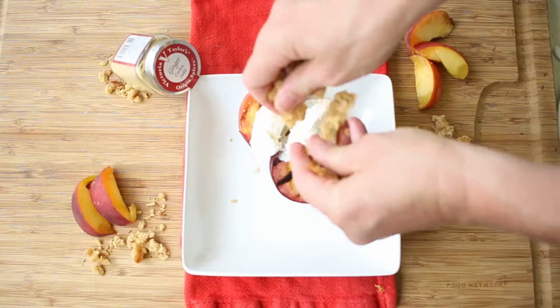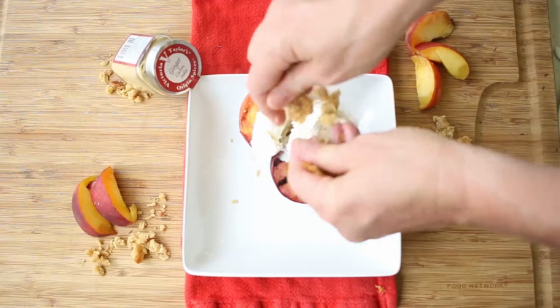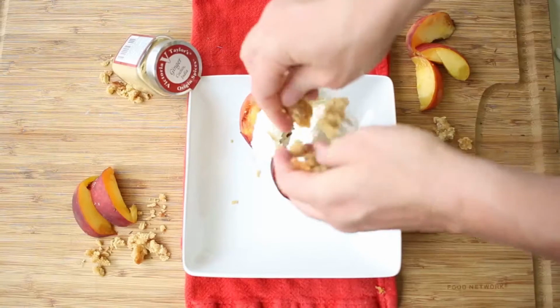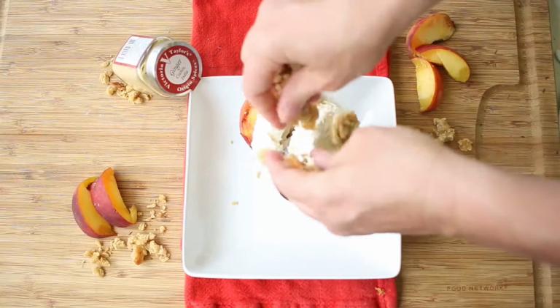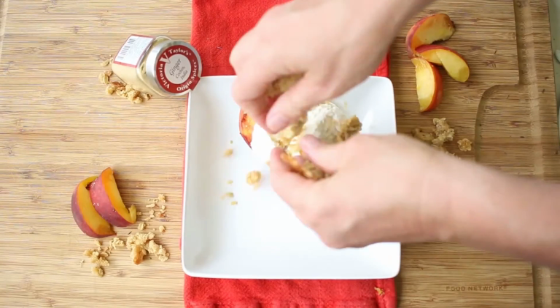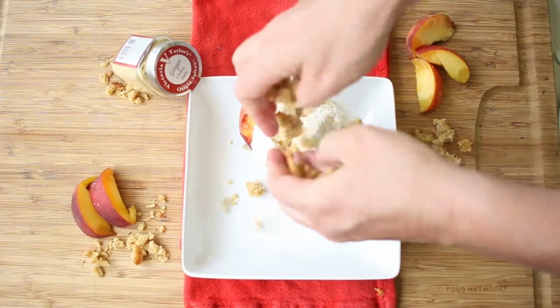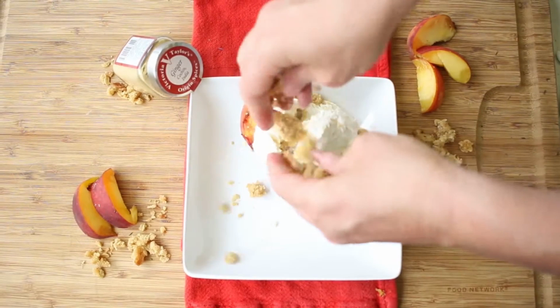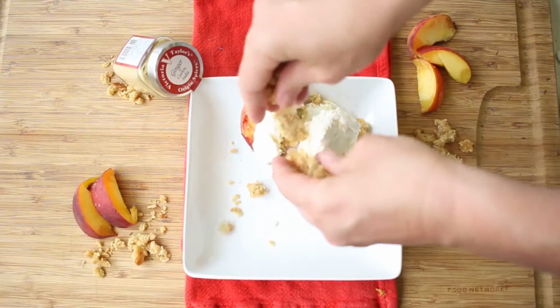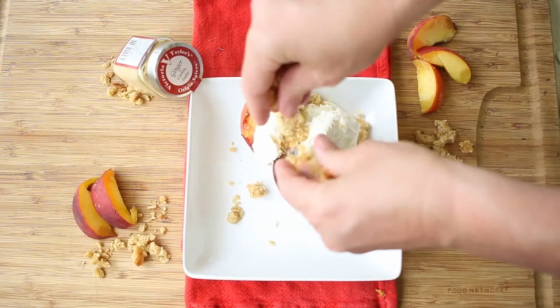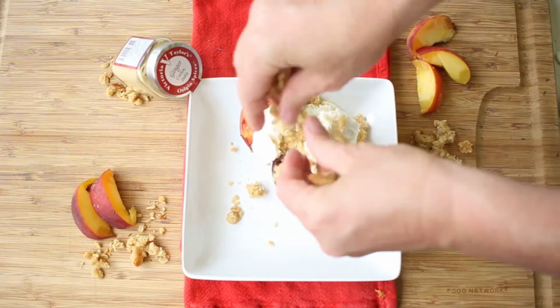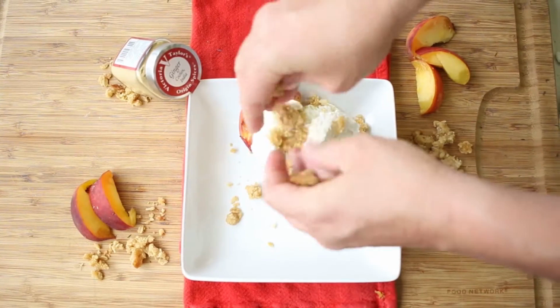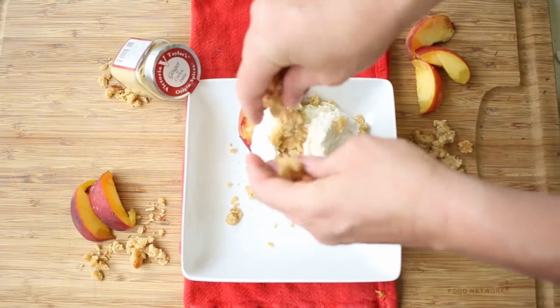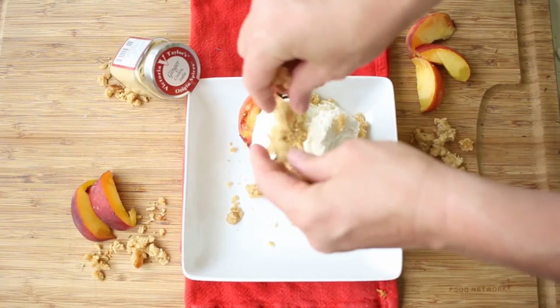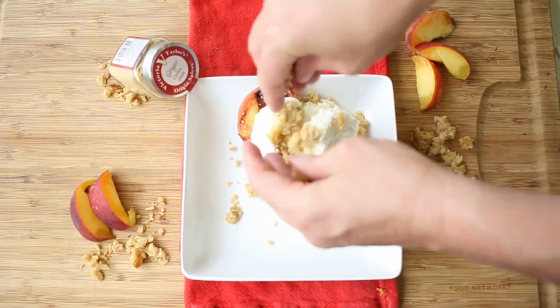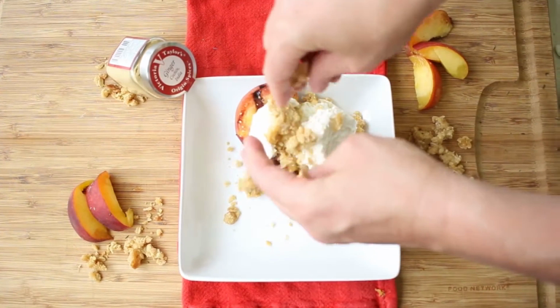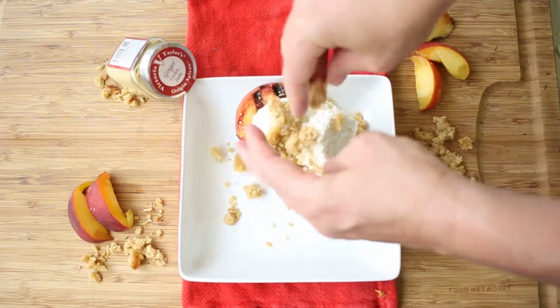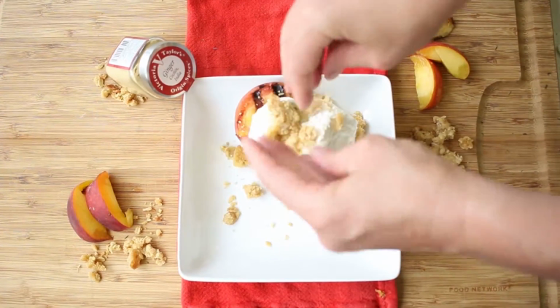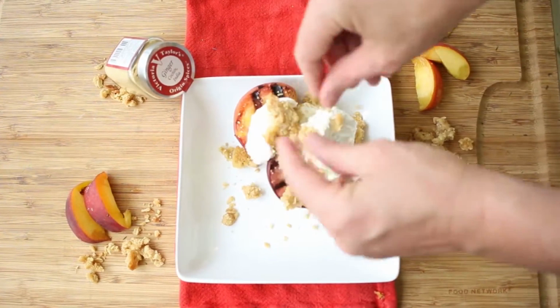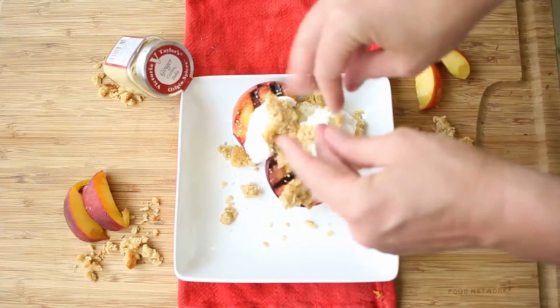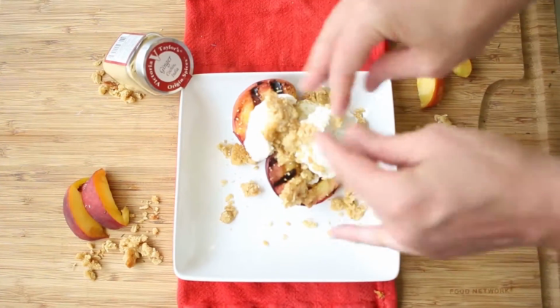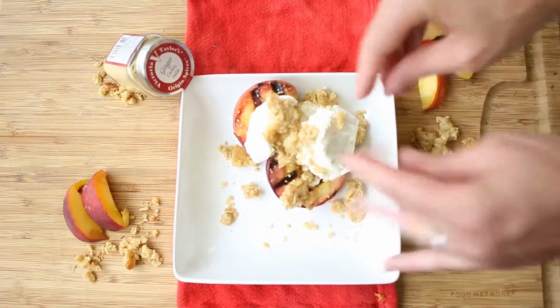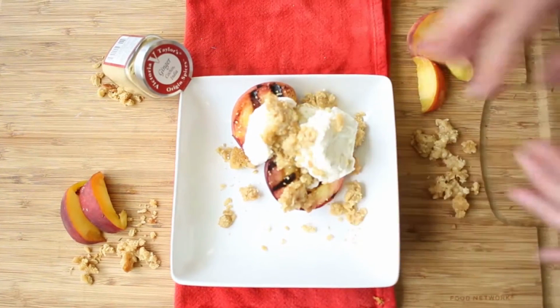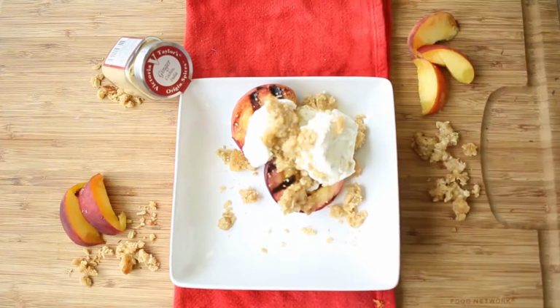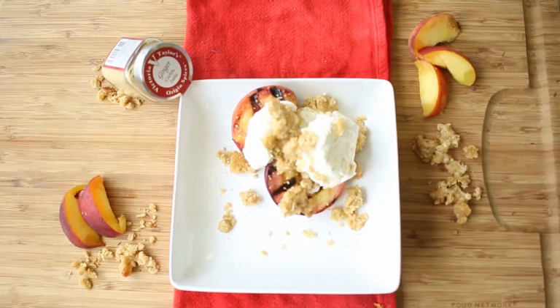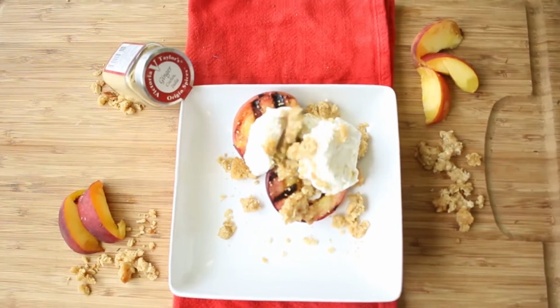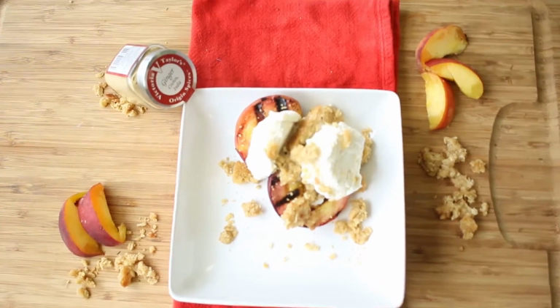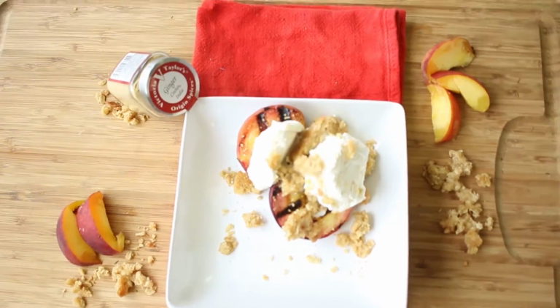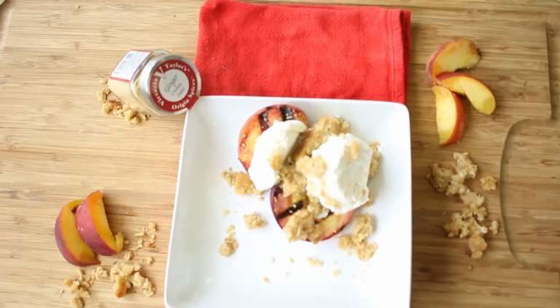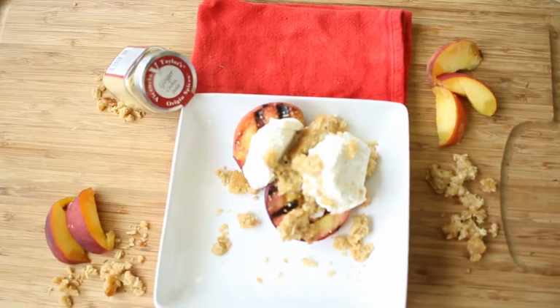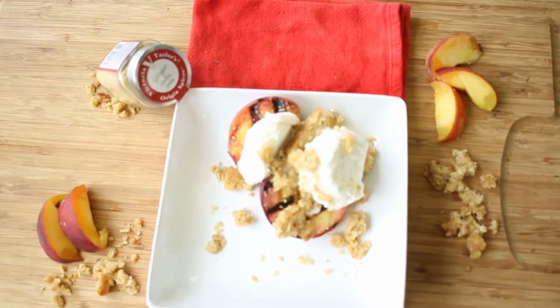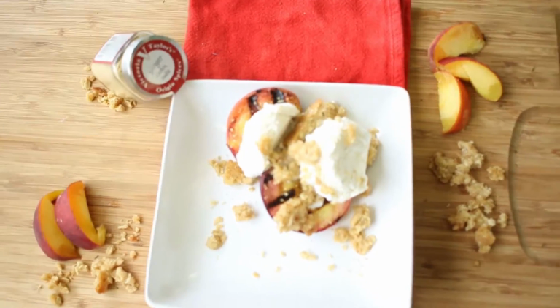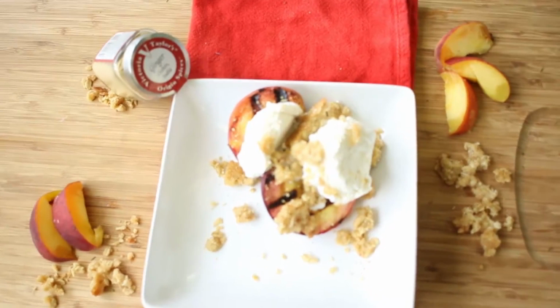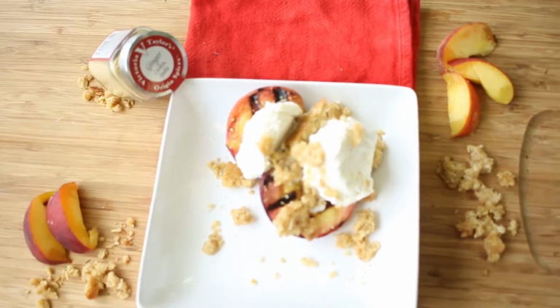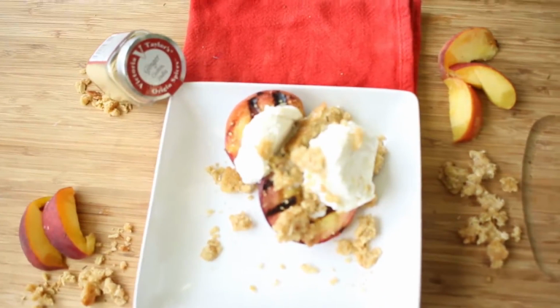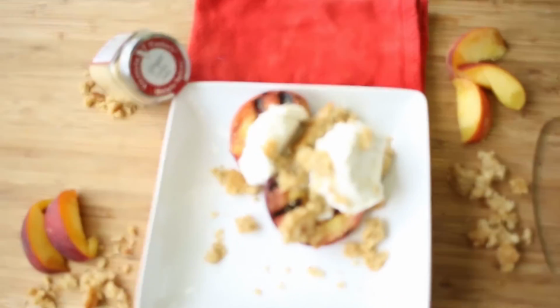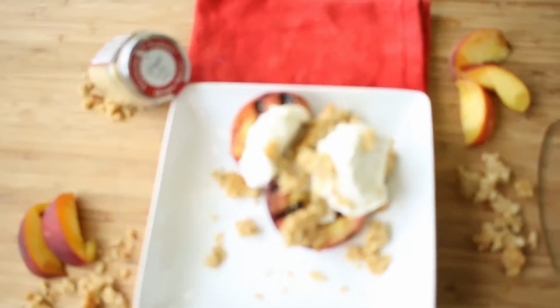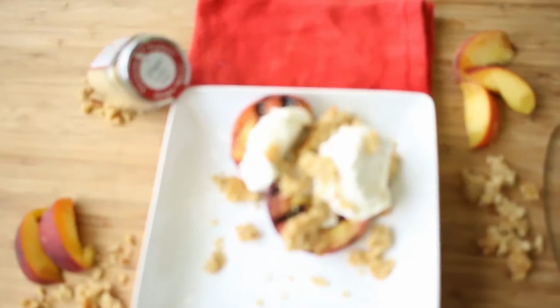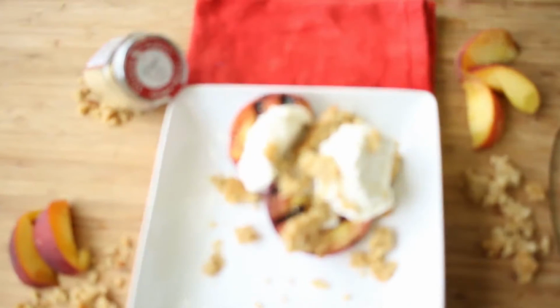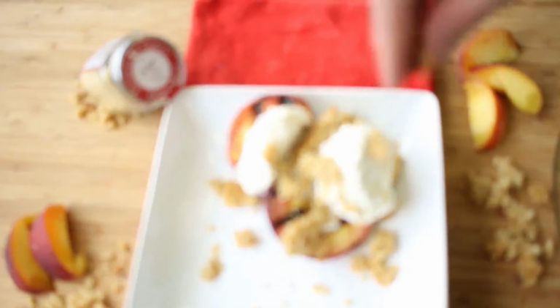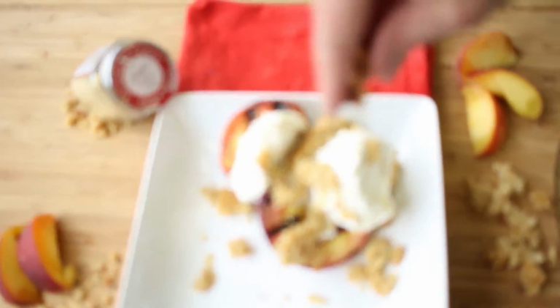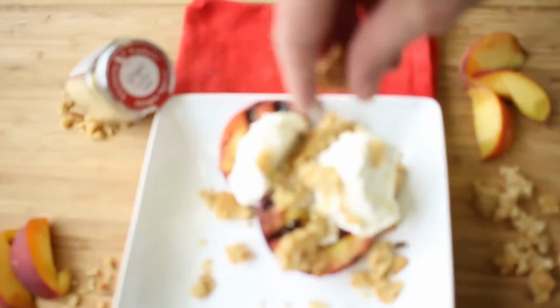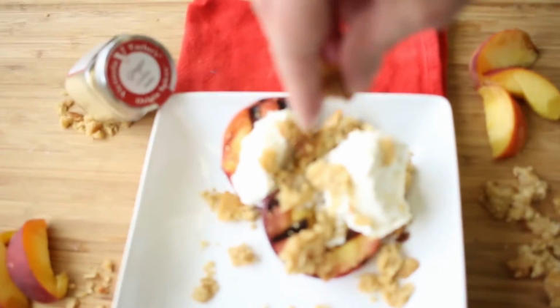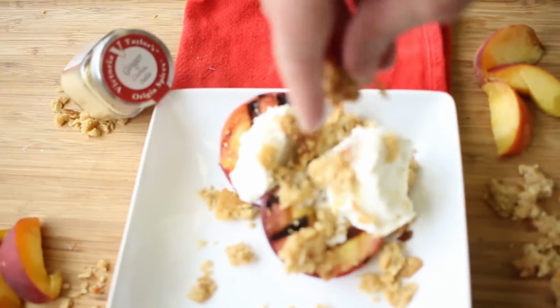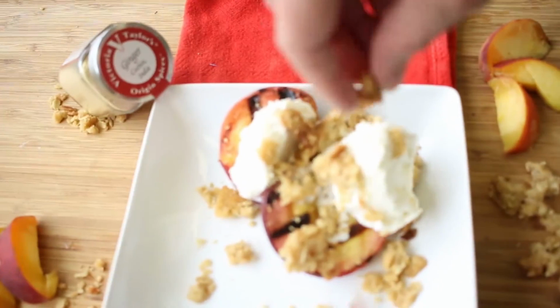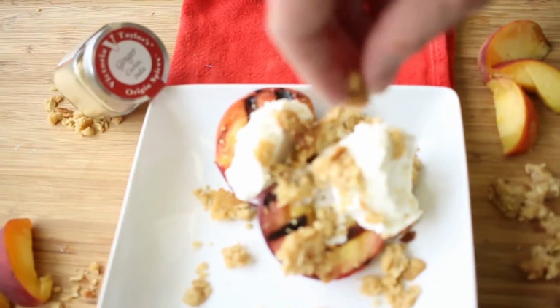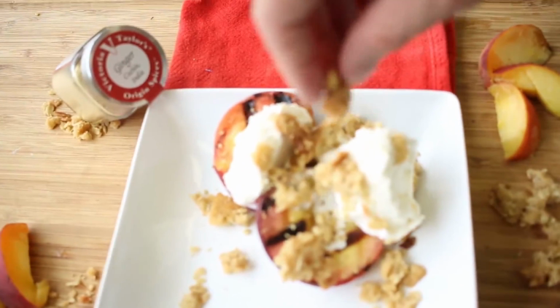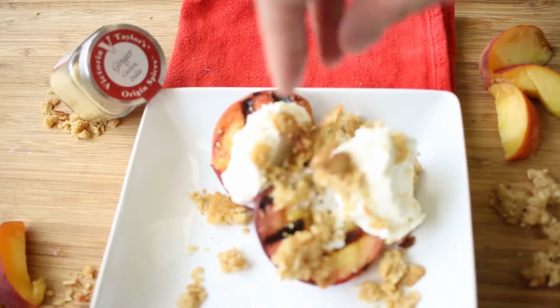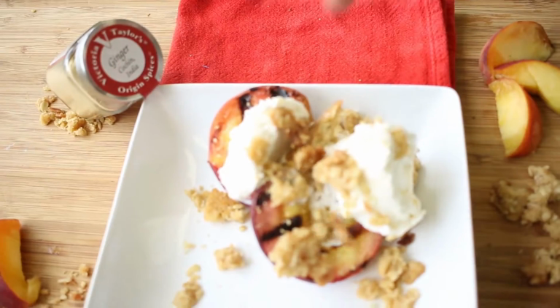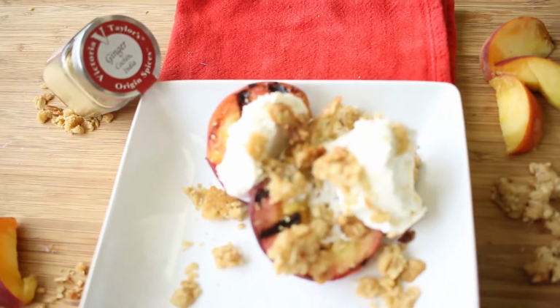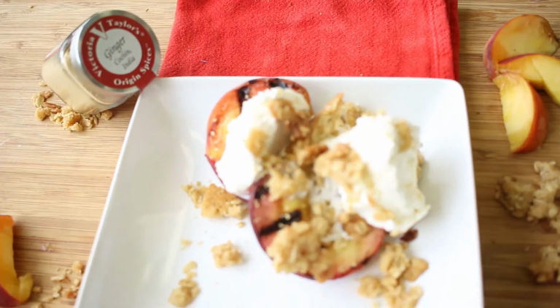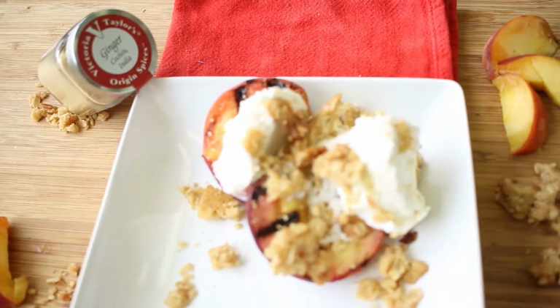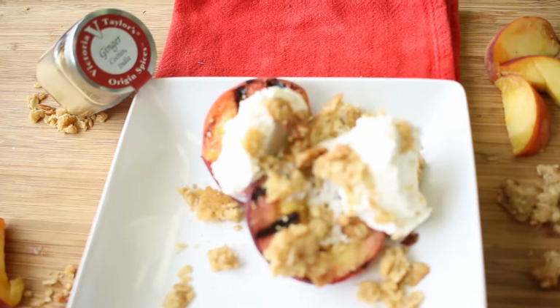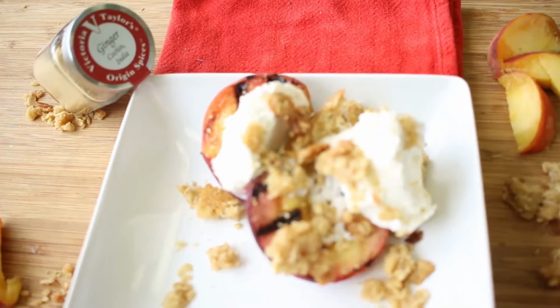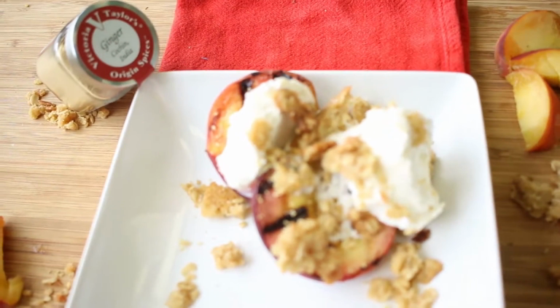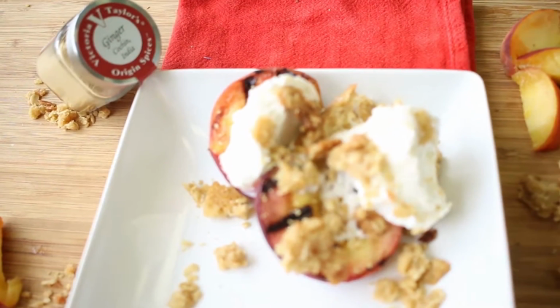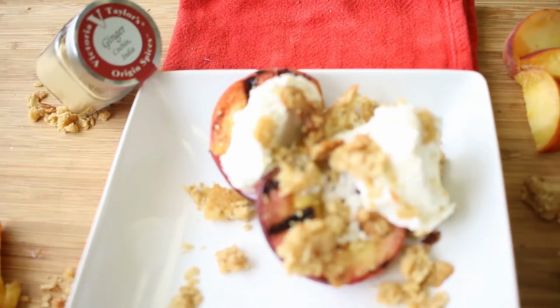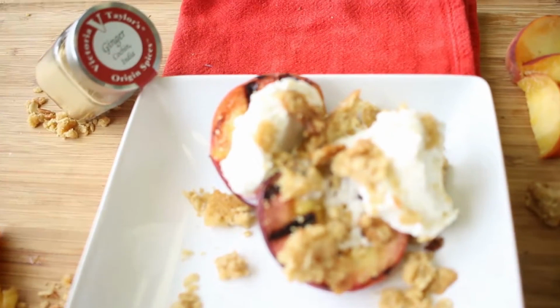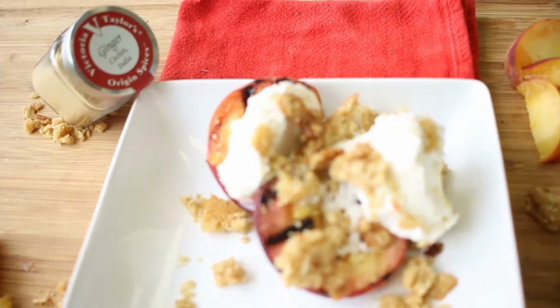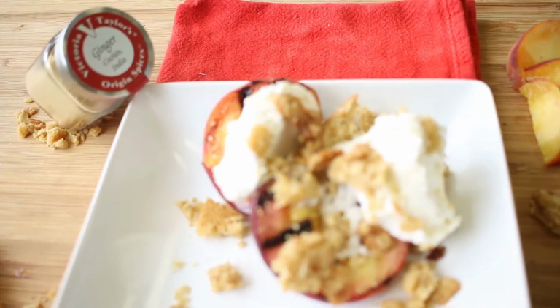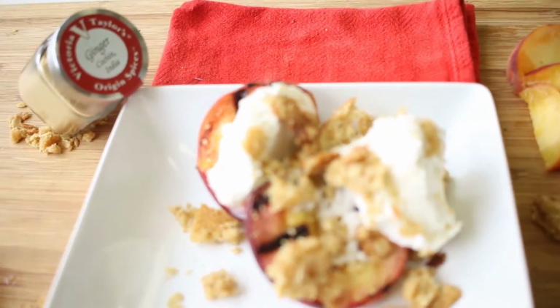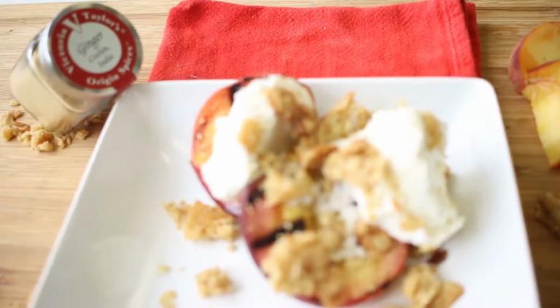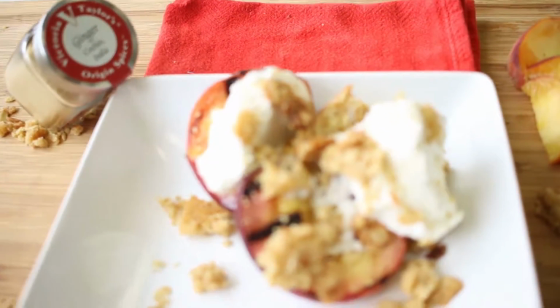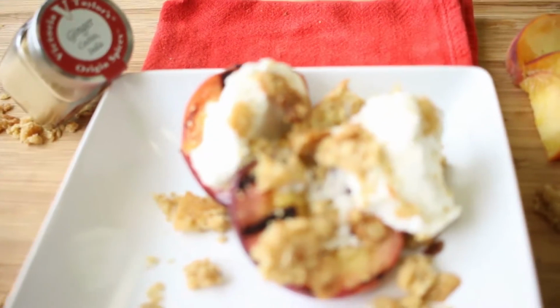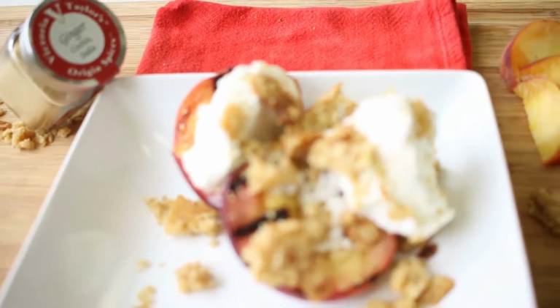August is peach season. The summer may be winding down, but if you're not ready to put away your grill just yet, we have the perfect fresh dessert for you.